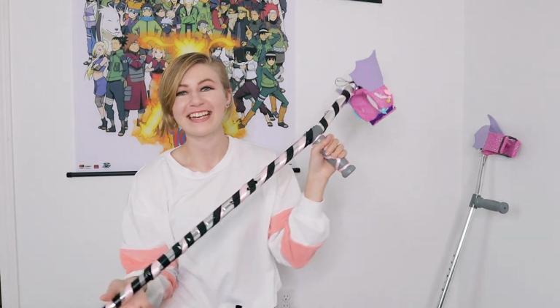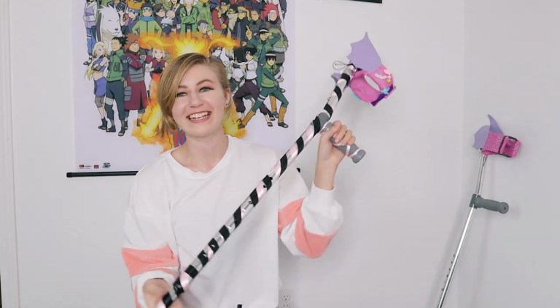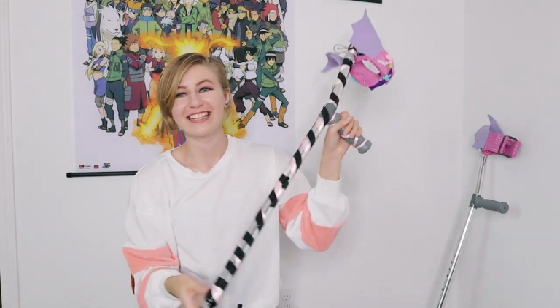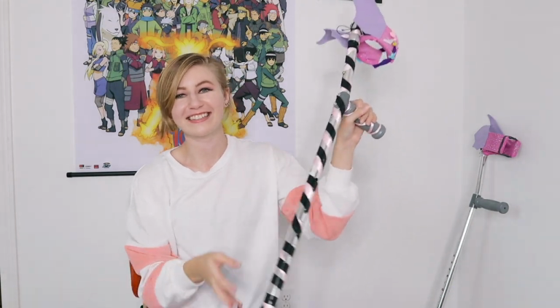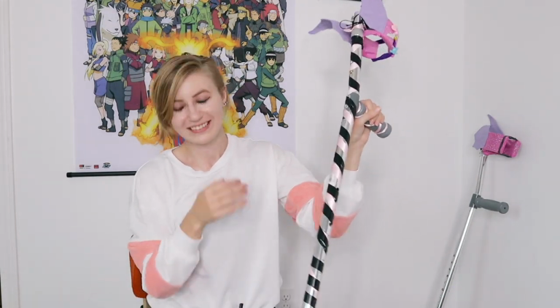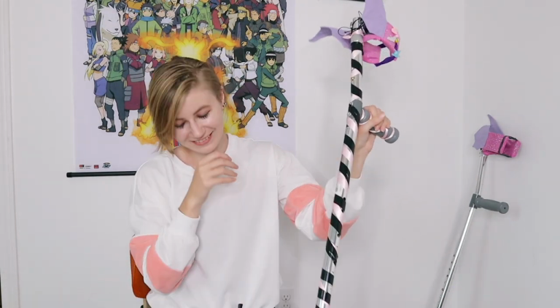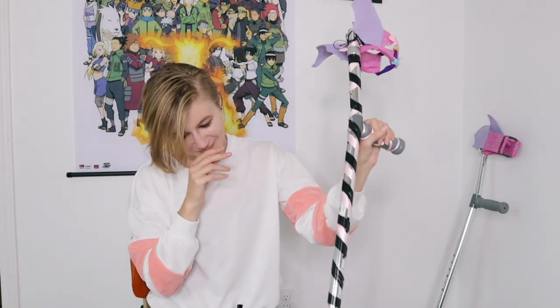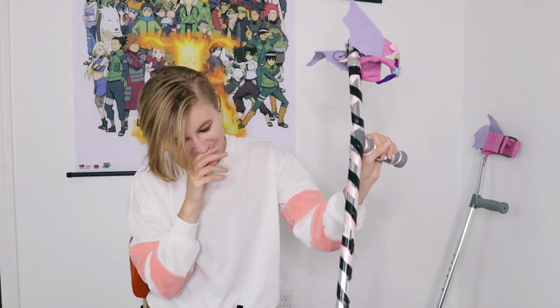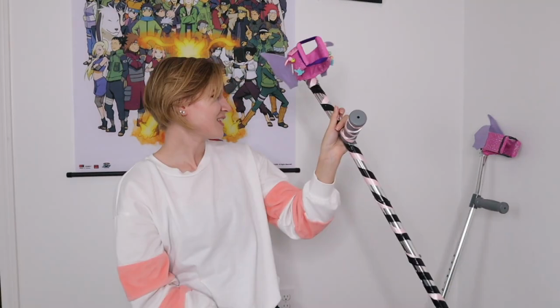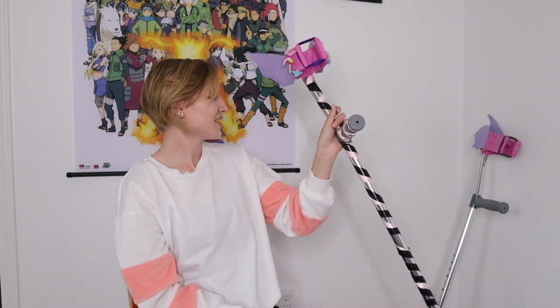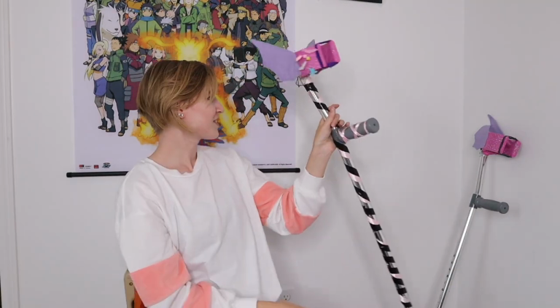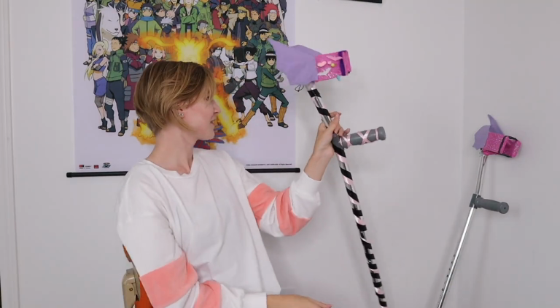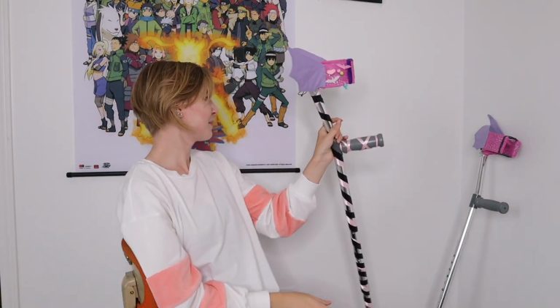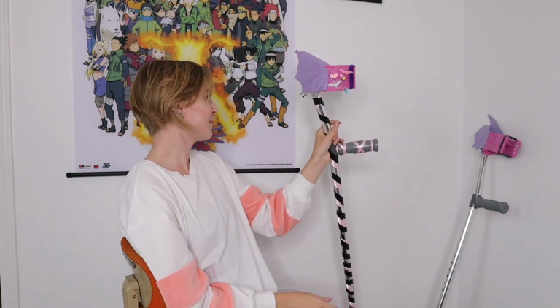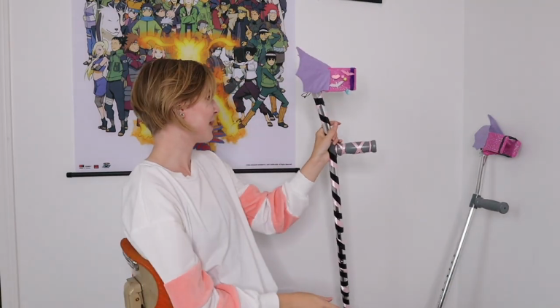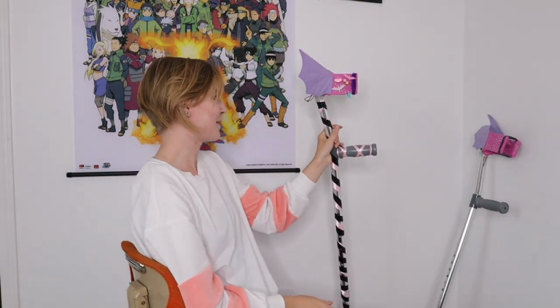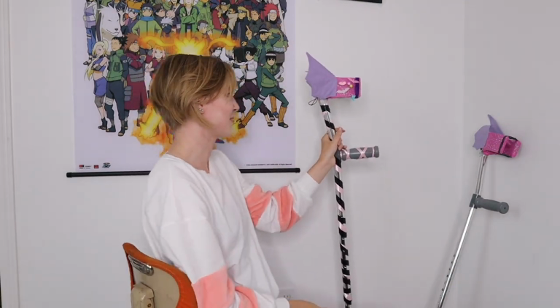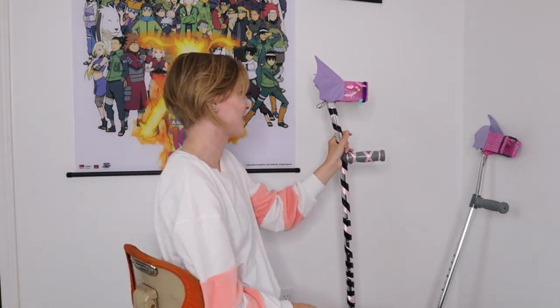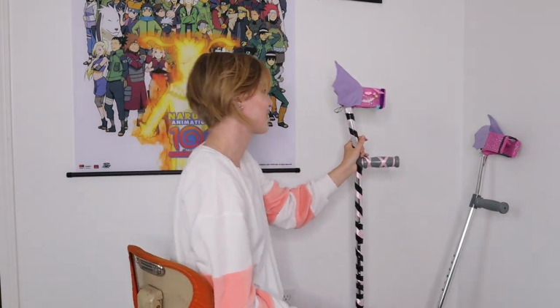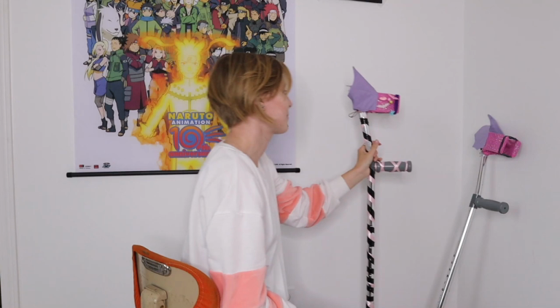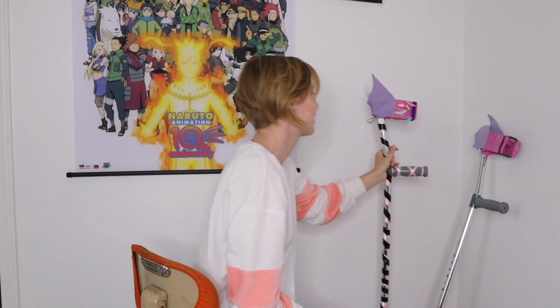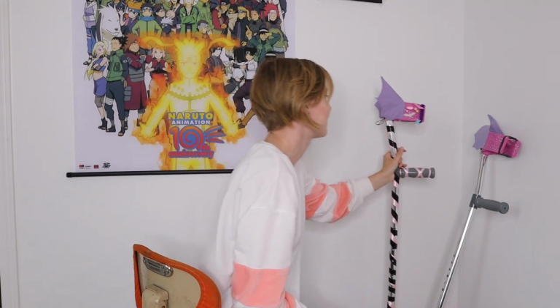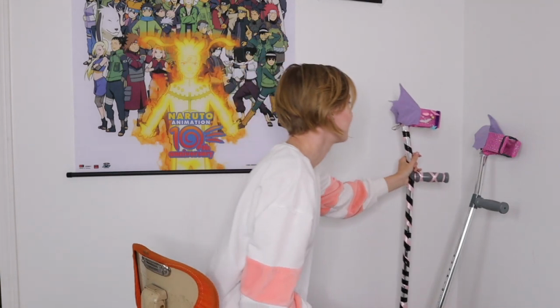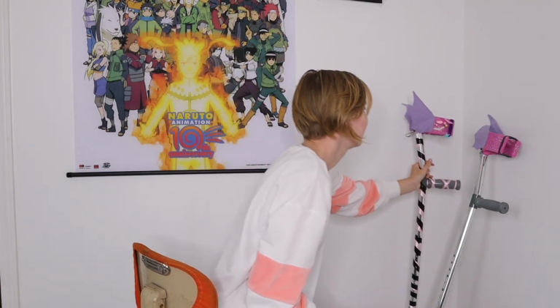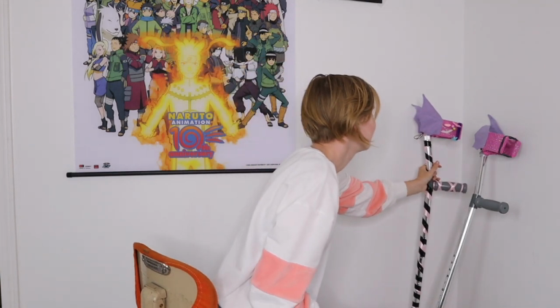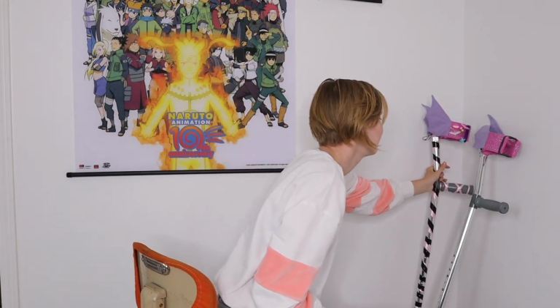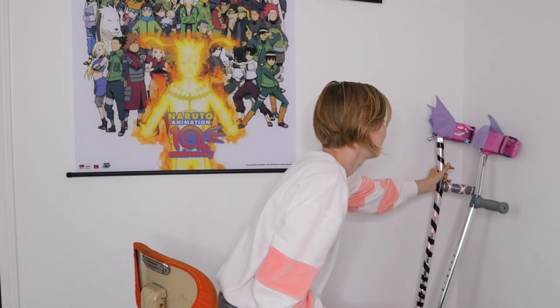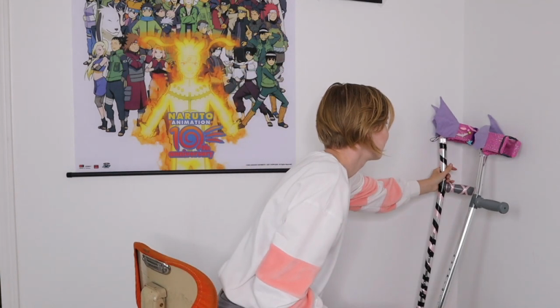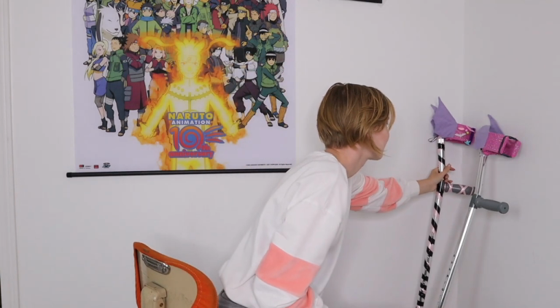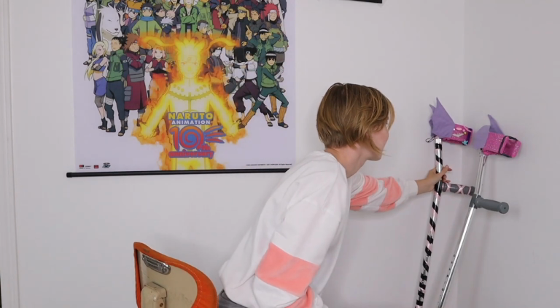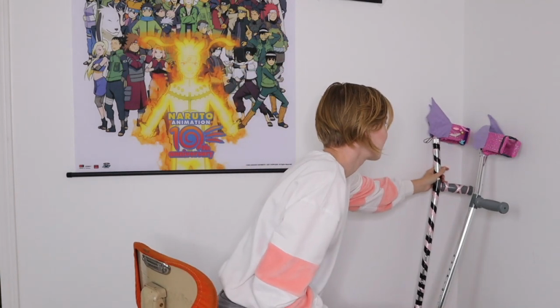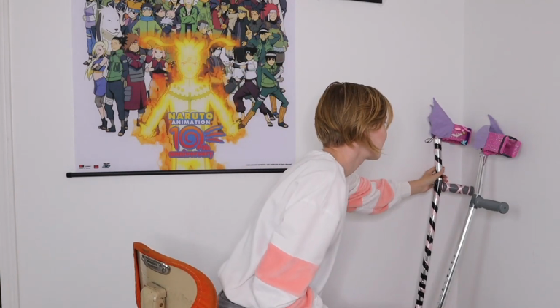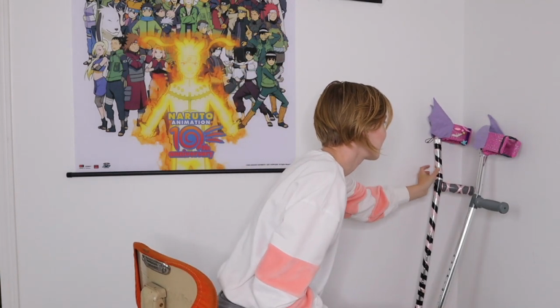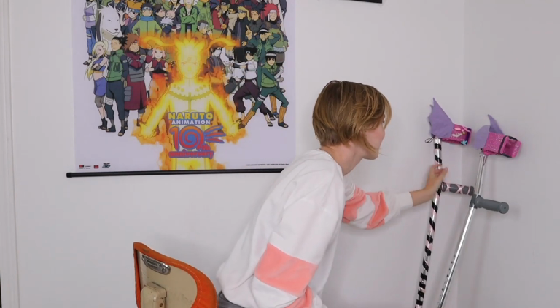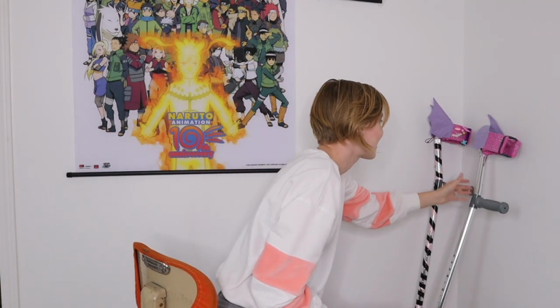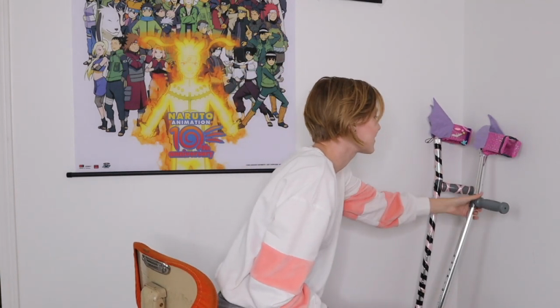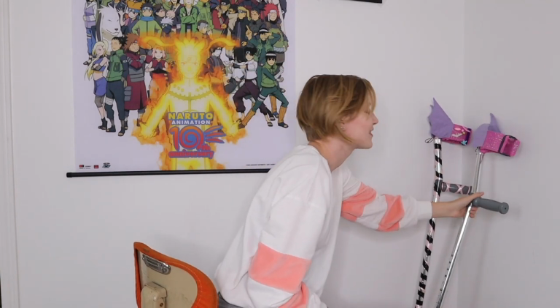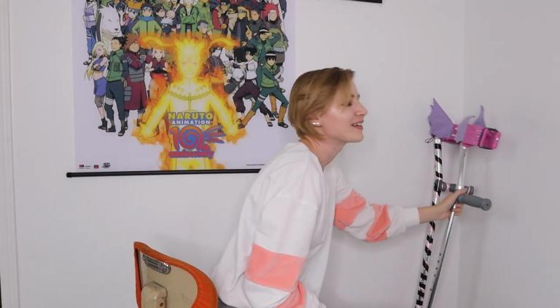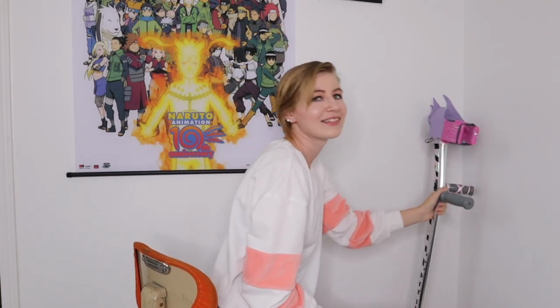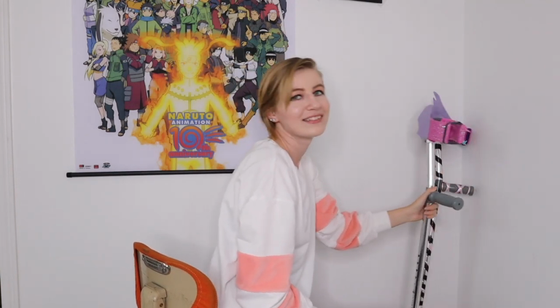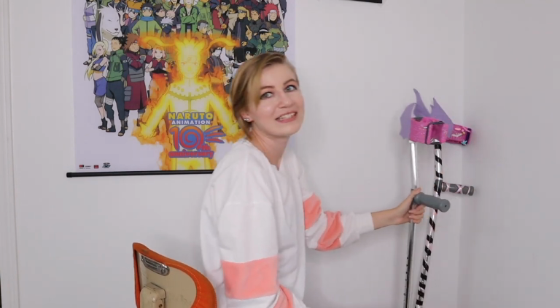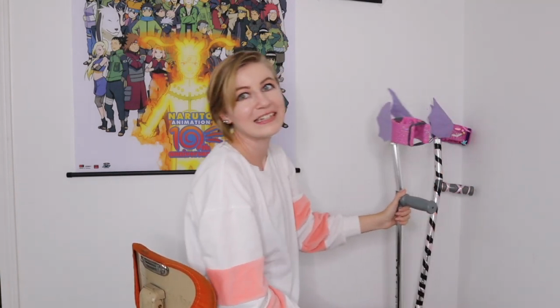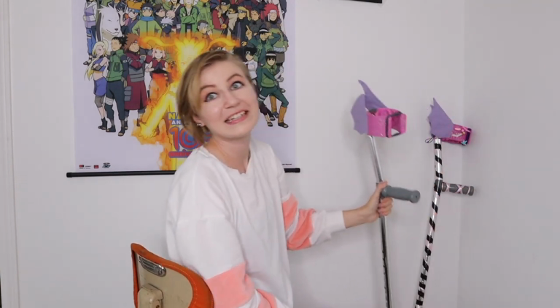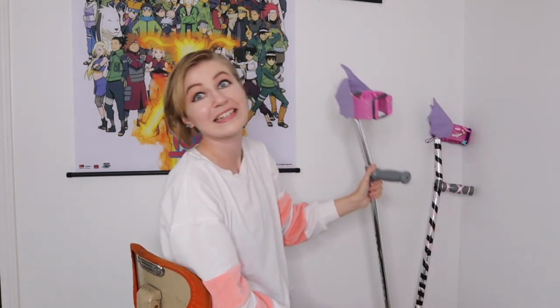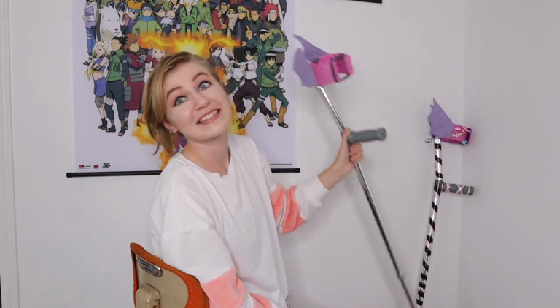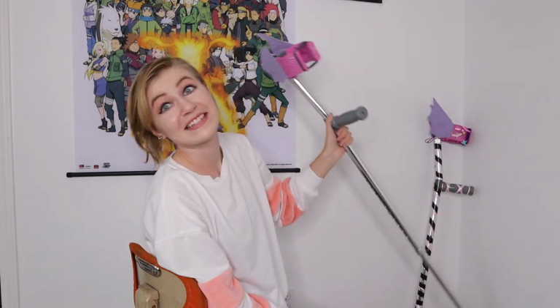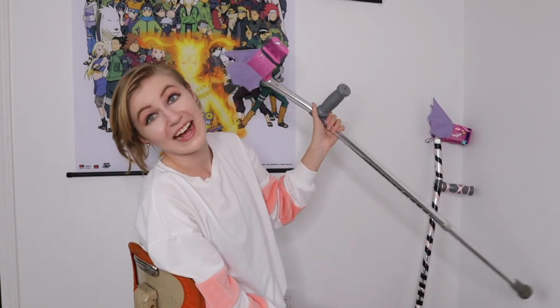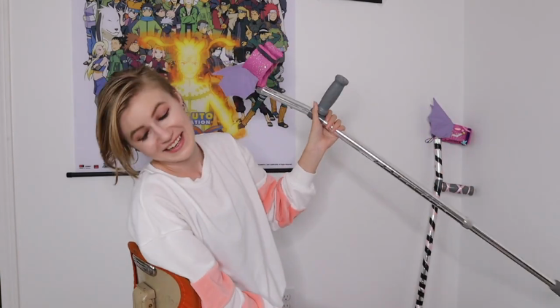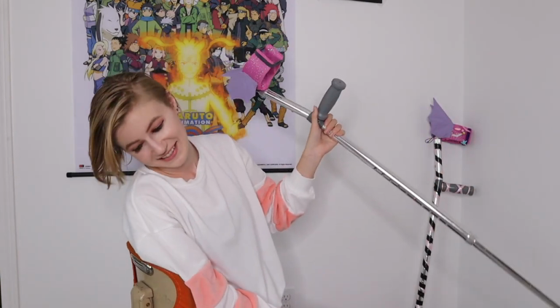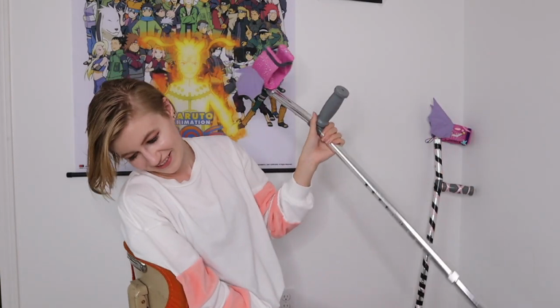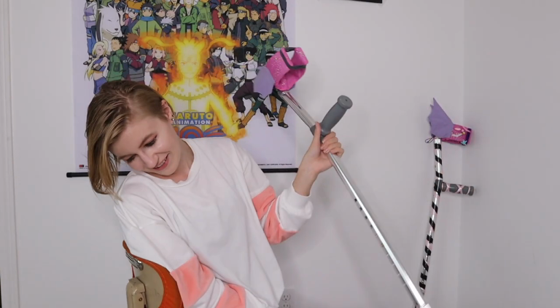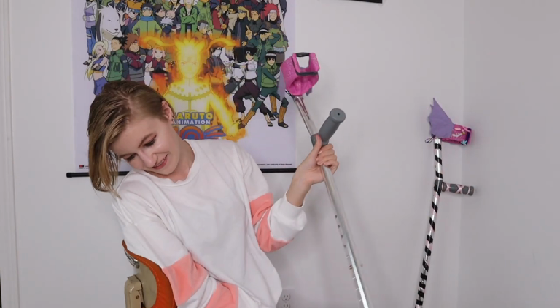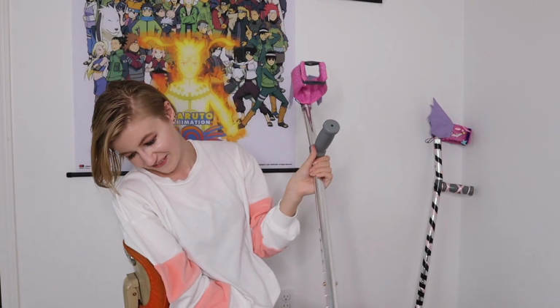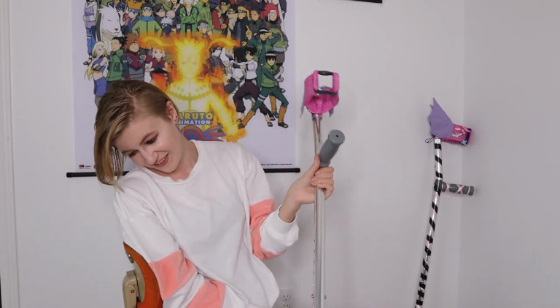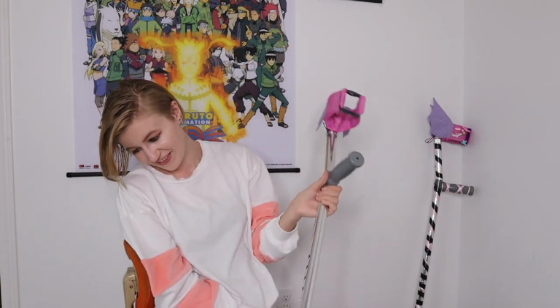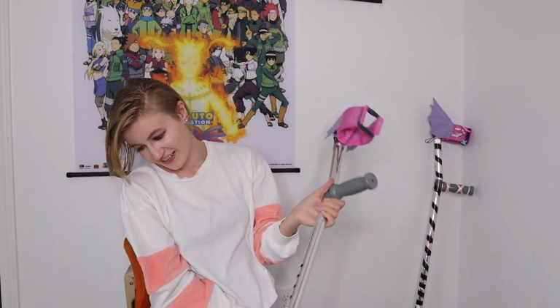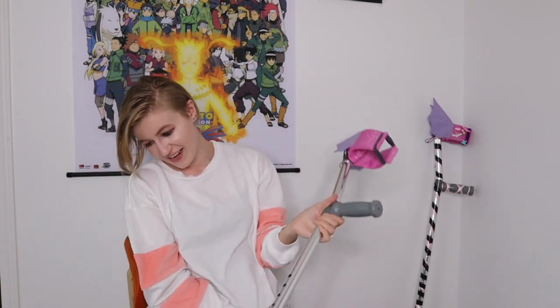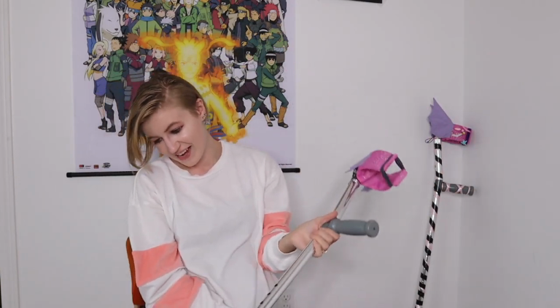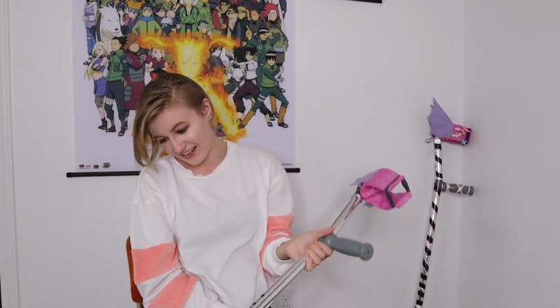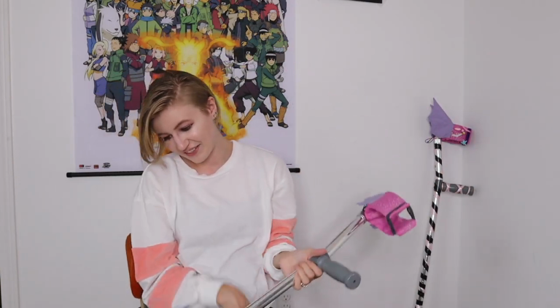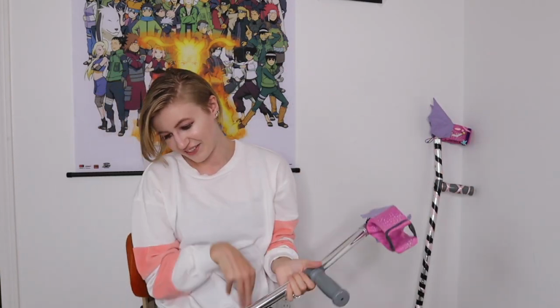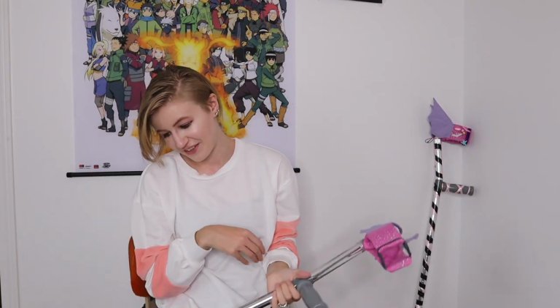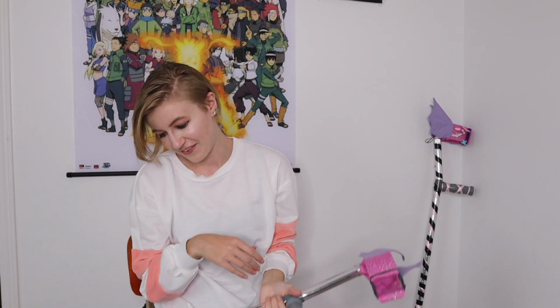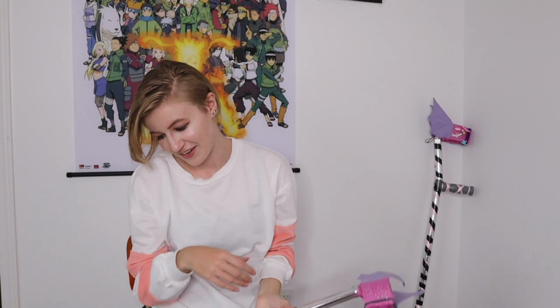That's one crutch complete! Let me wrap the other one and then I can get back to the tedious task of hand sewing everything.